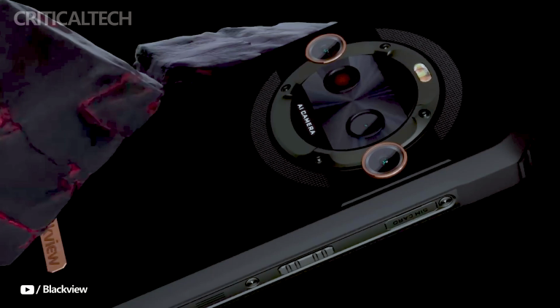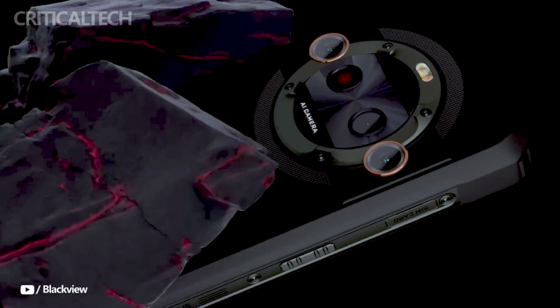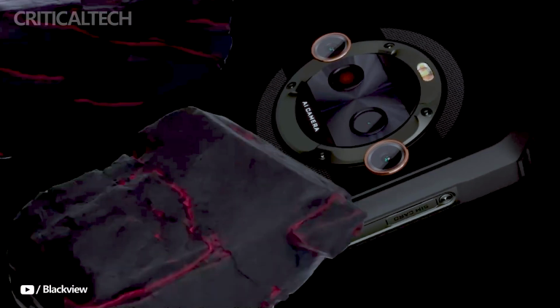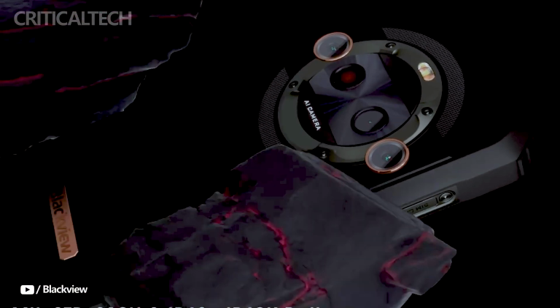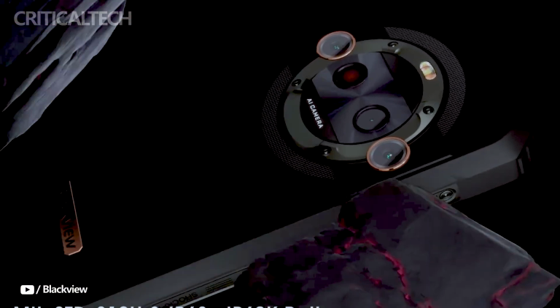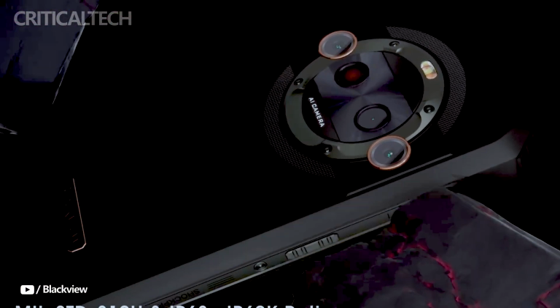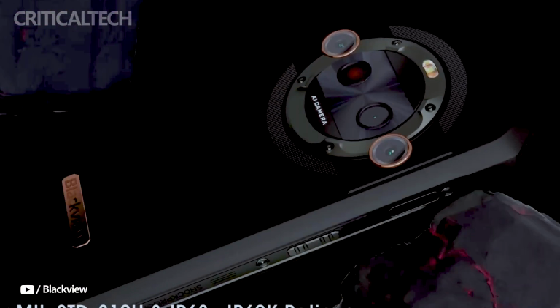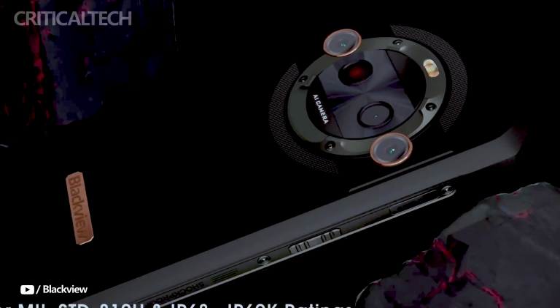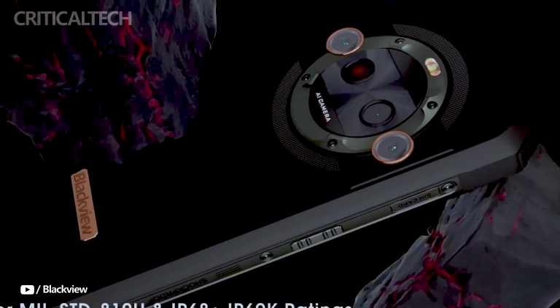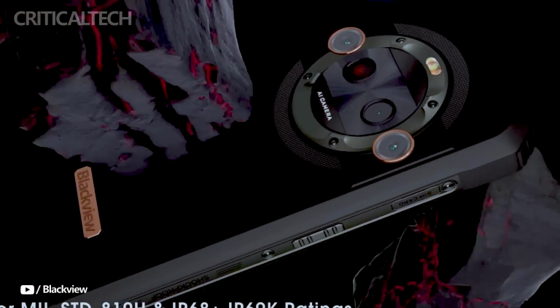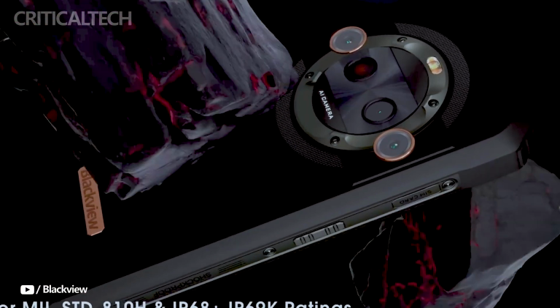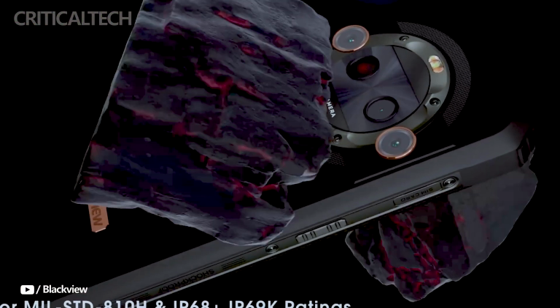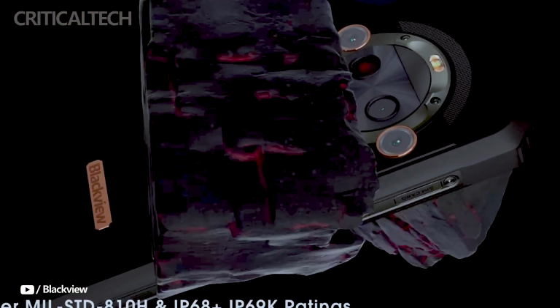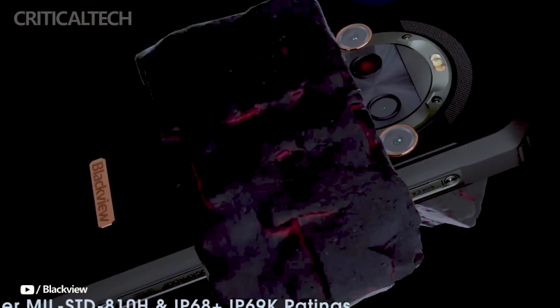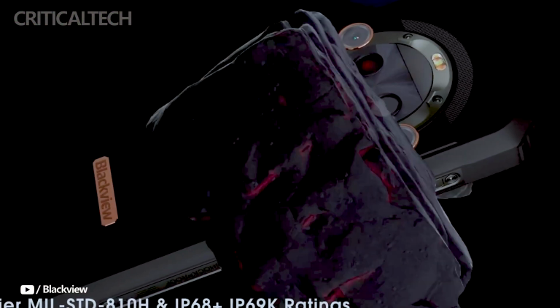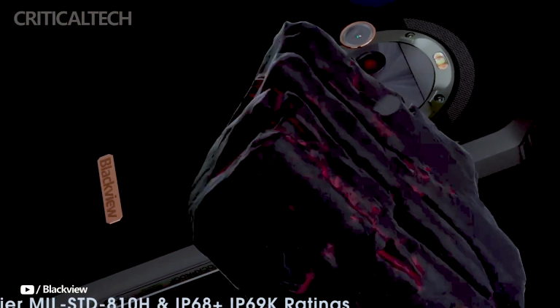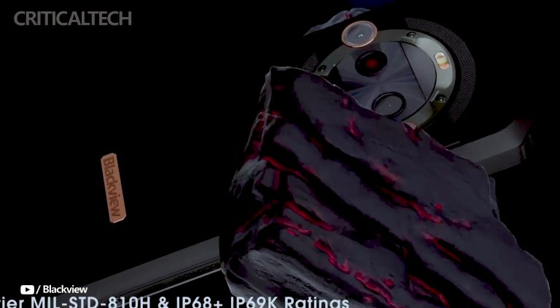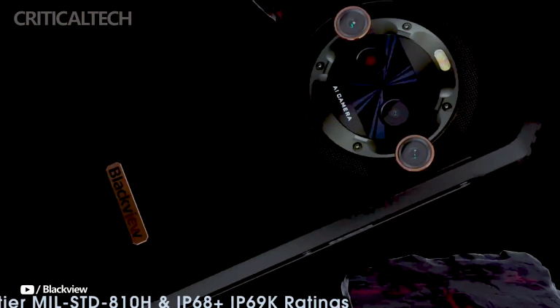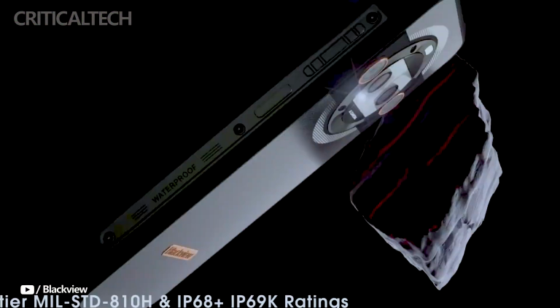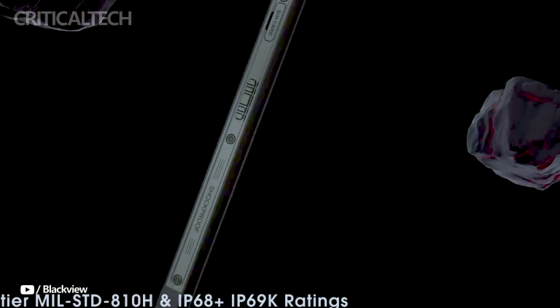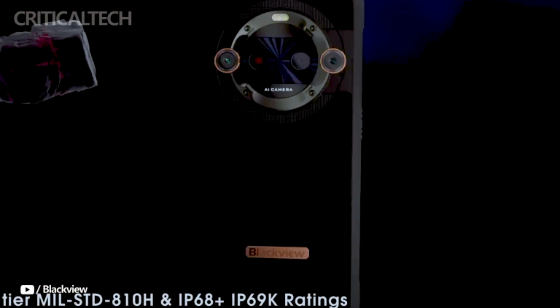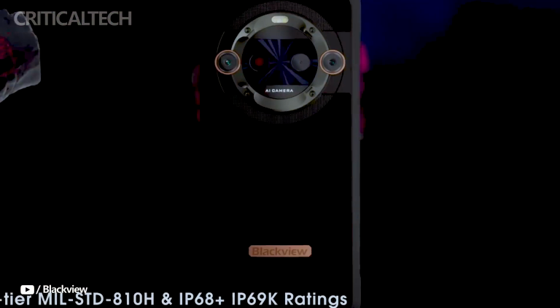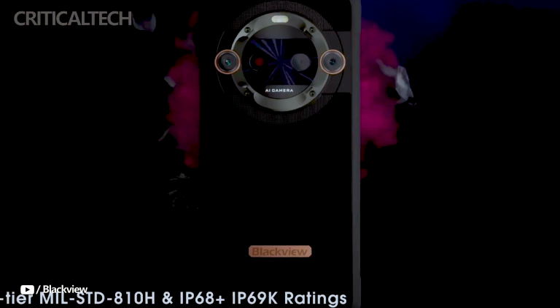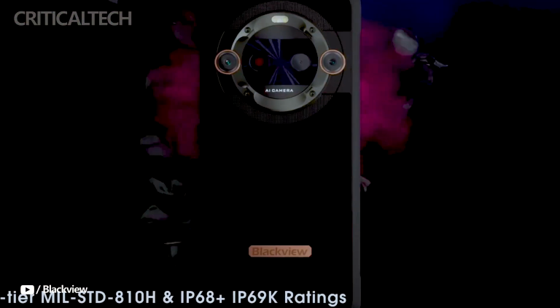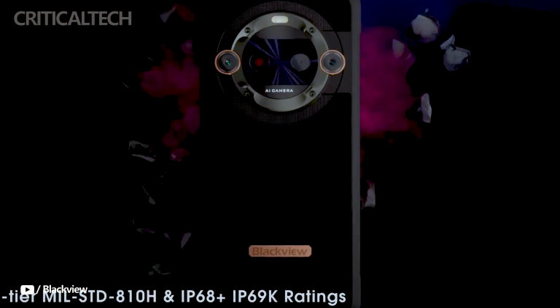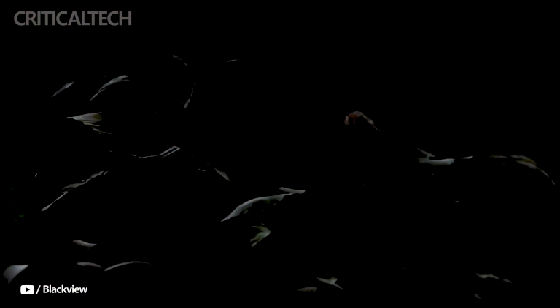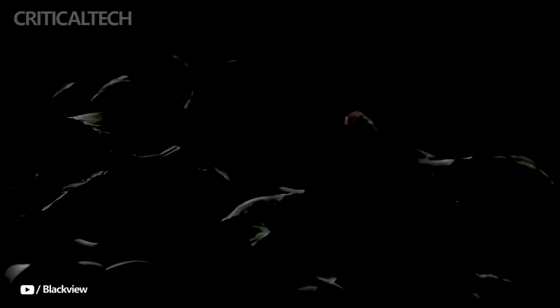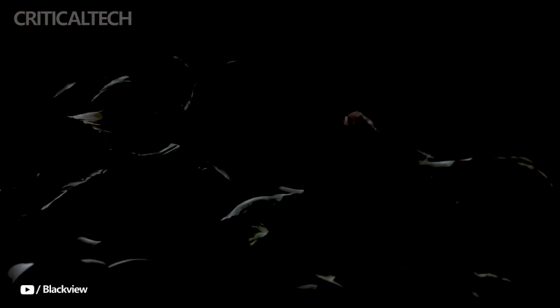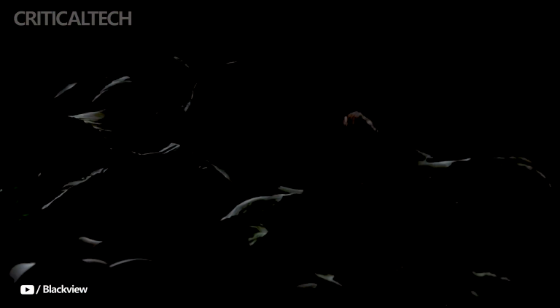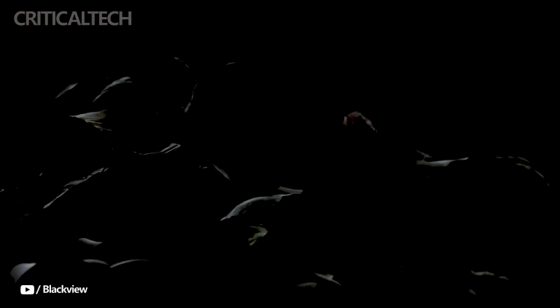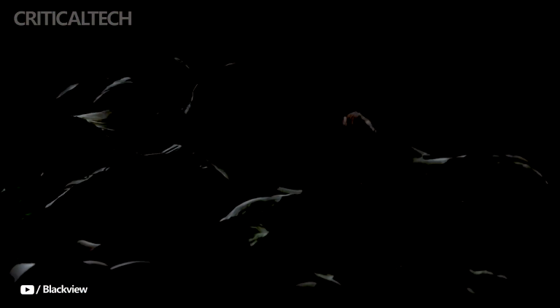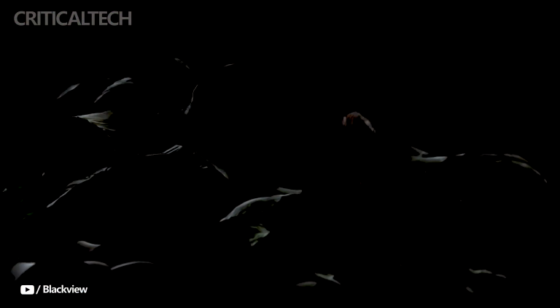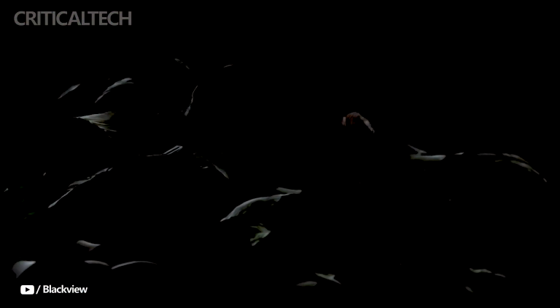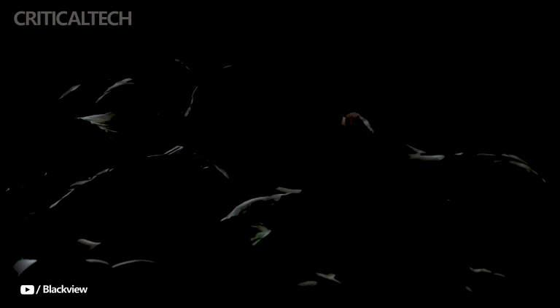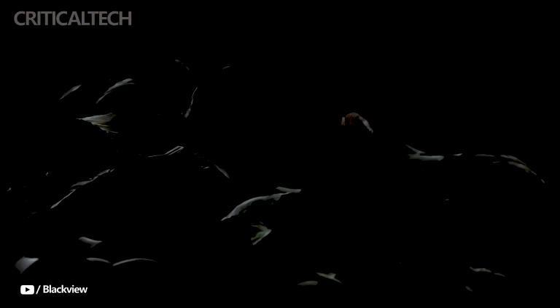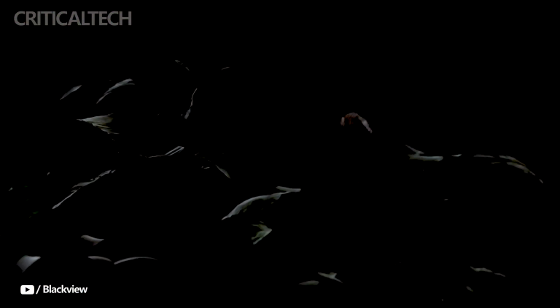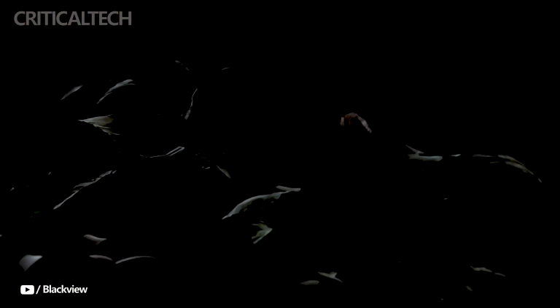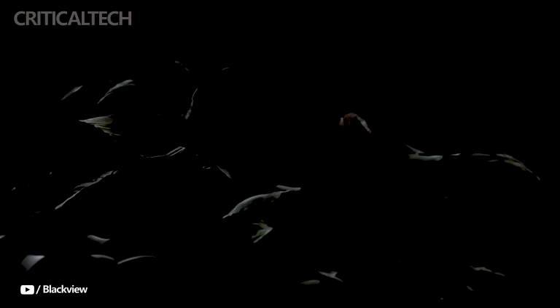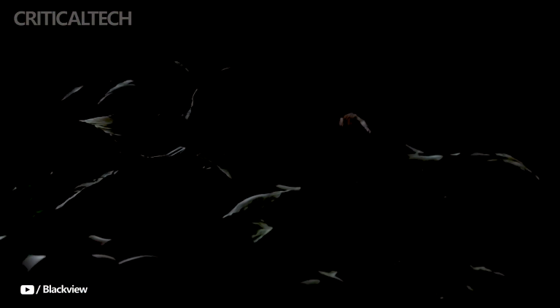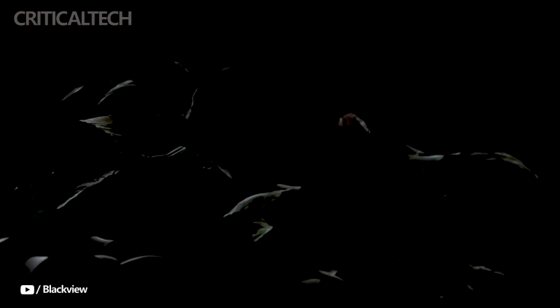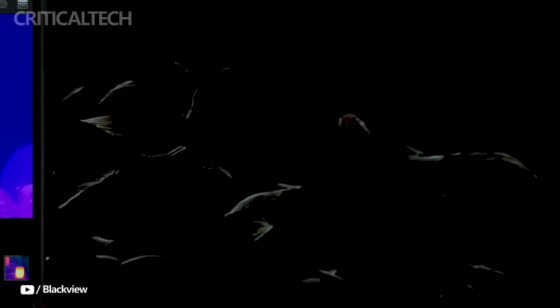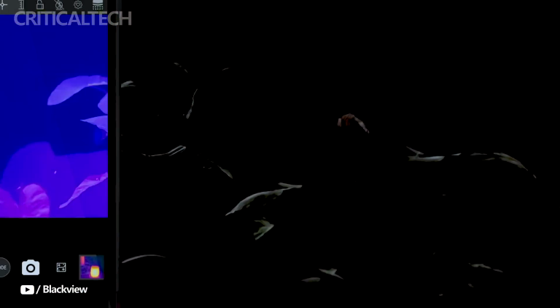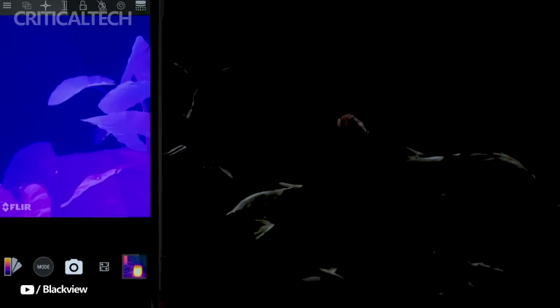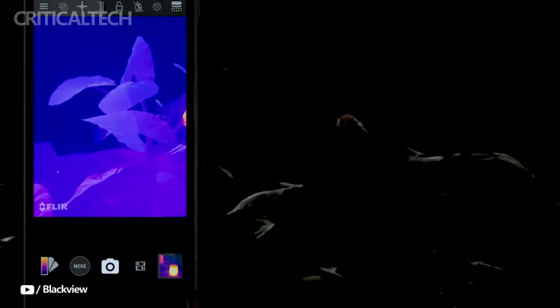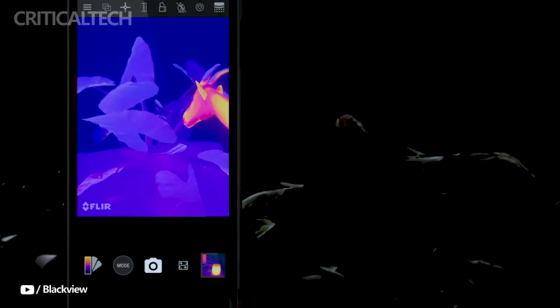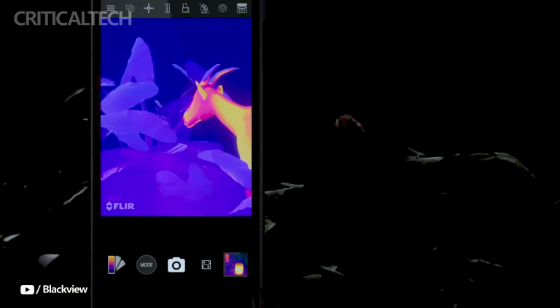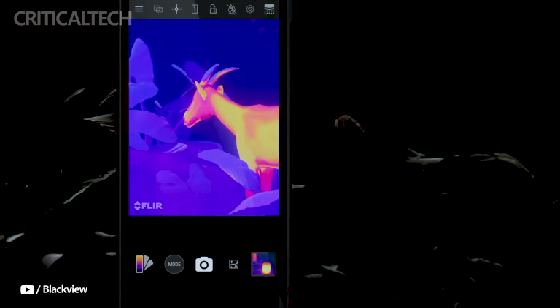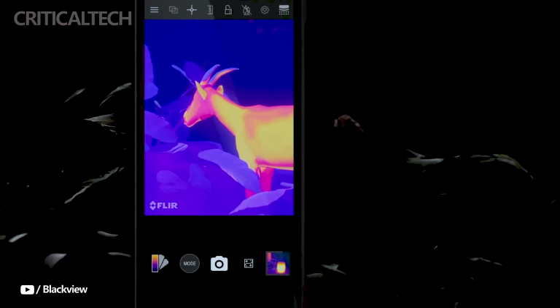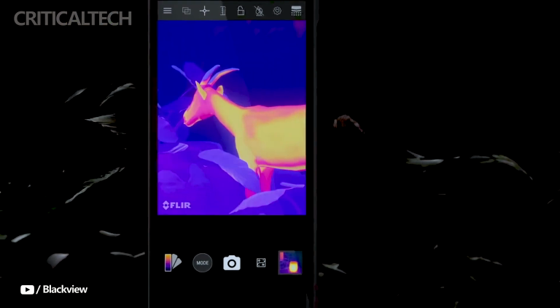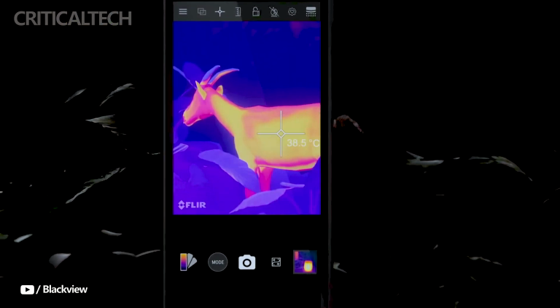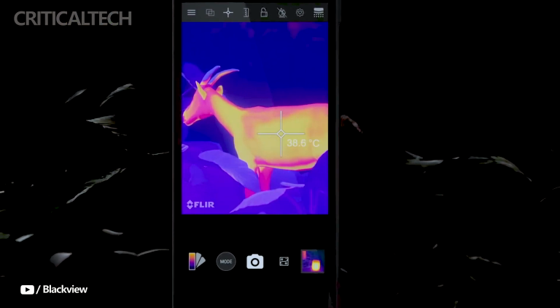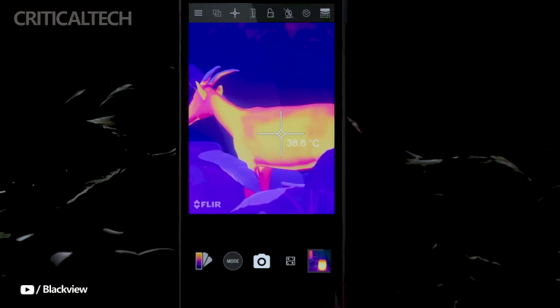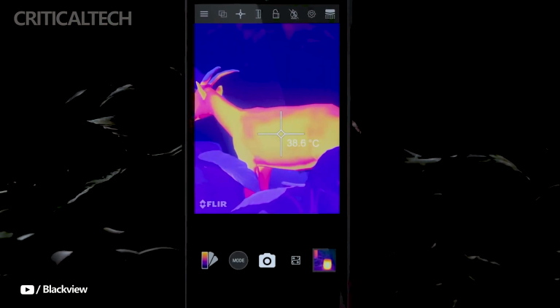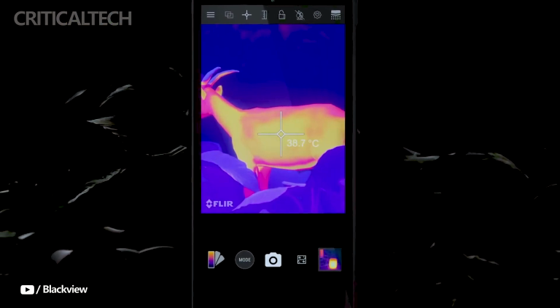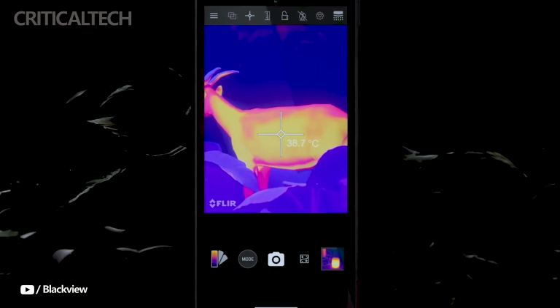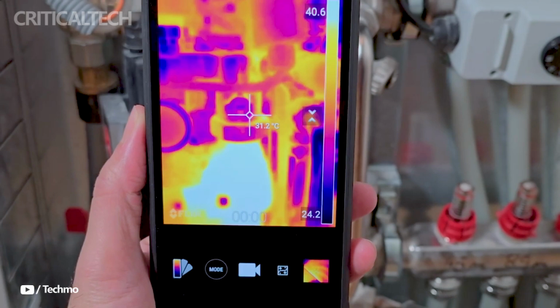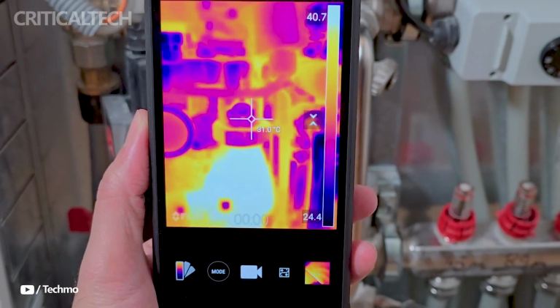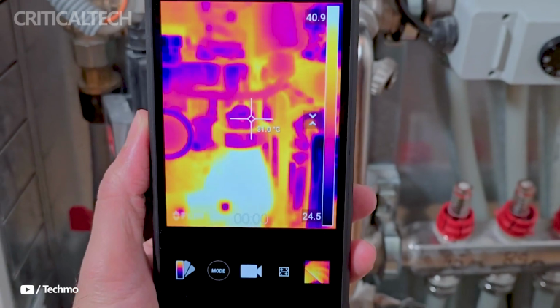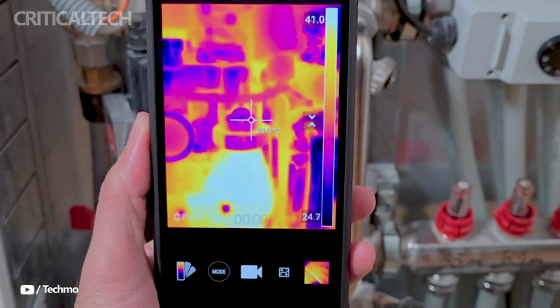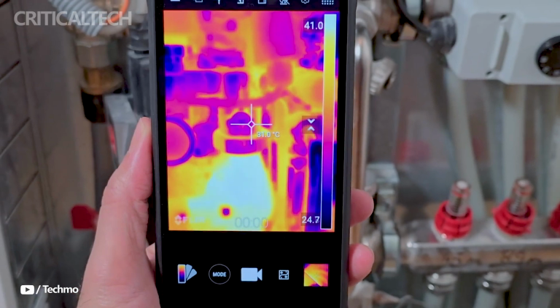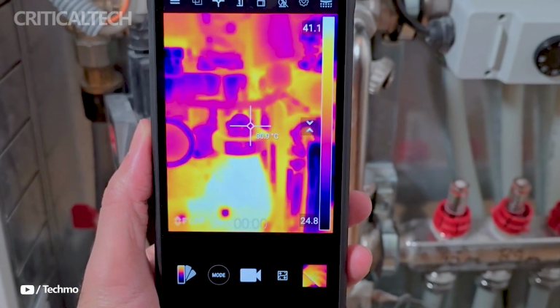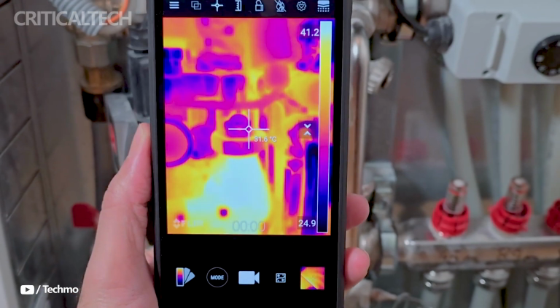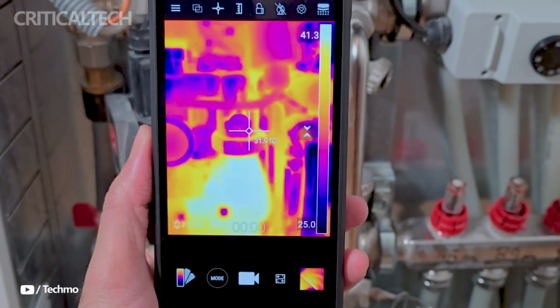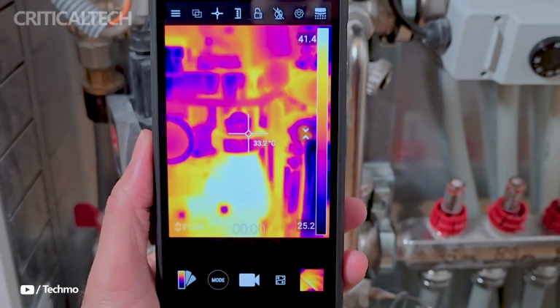Hey everyone, rugged, strong phones have long been associated with Blackview, and their newest model, the Blackview BL9000 Pro, lives up to the hype.